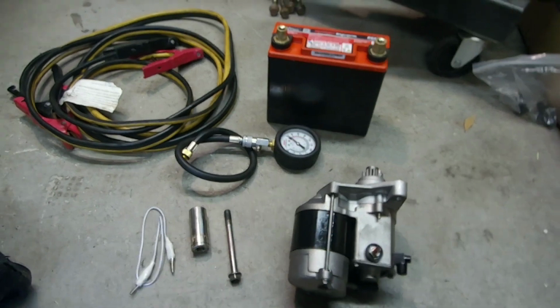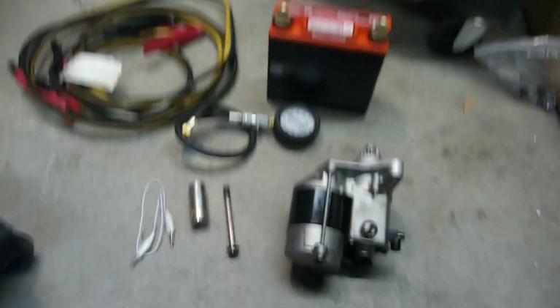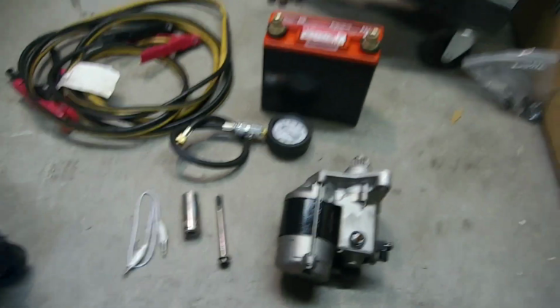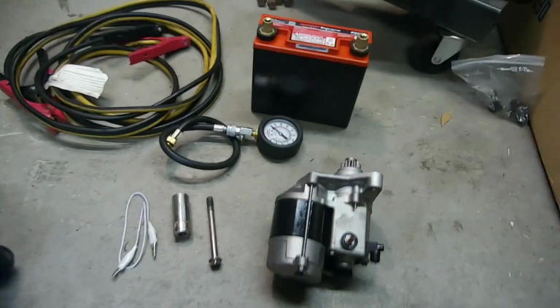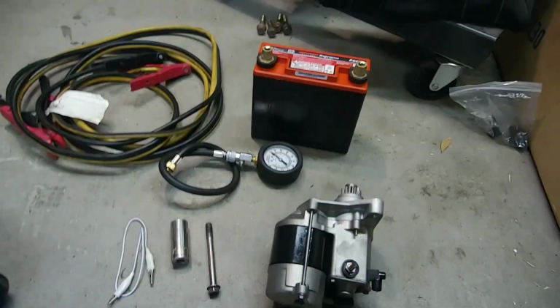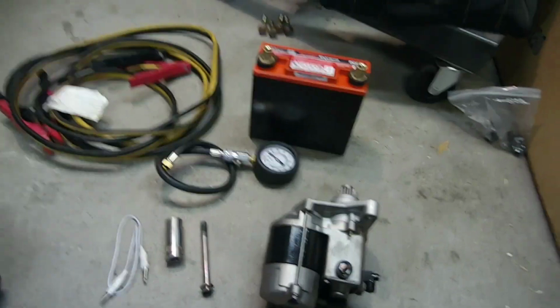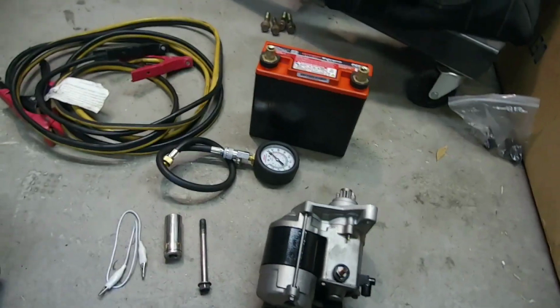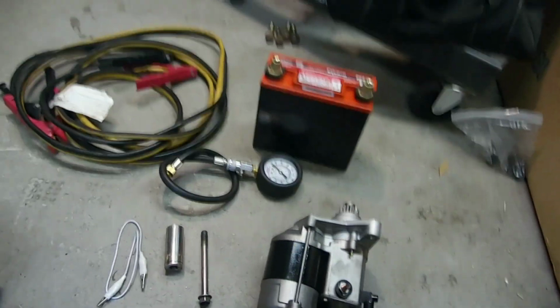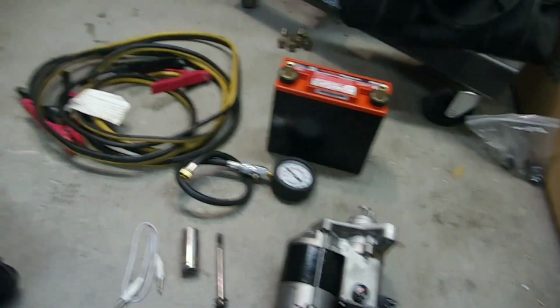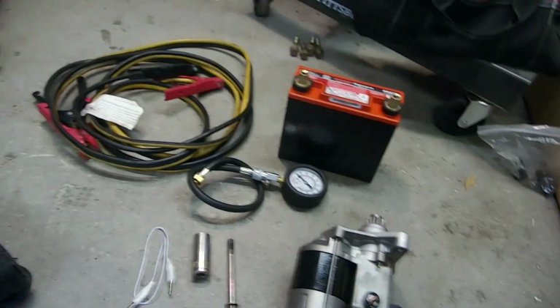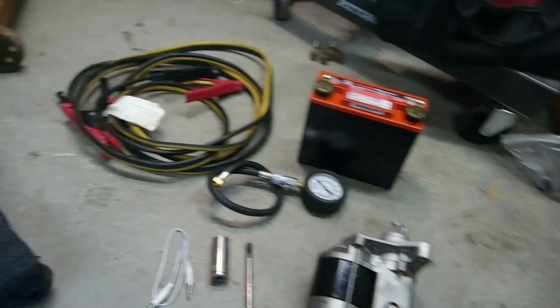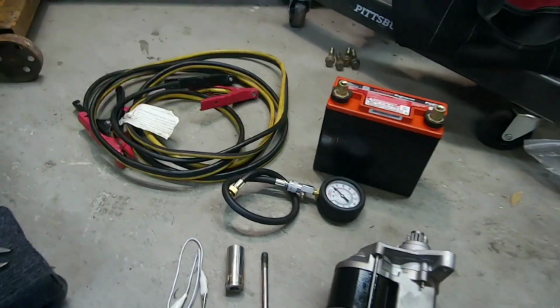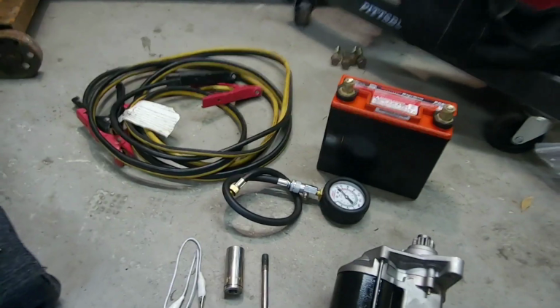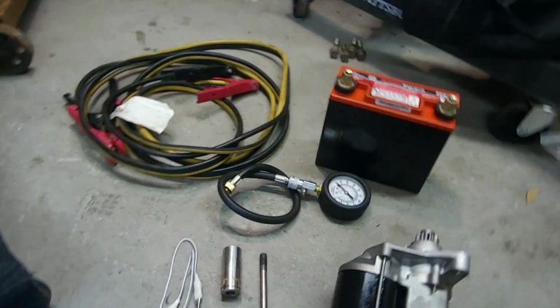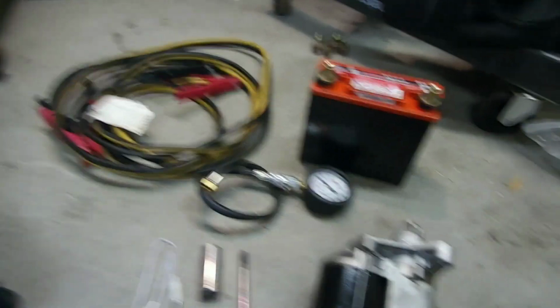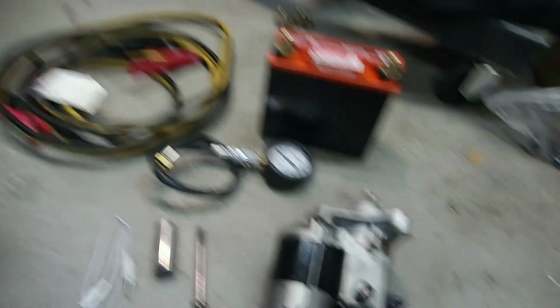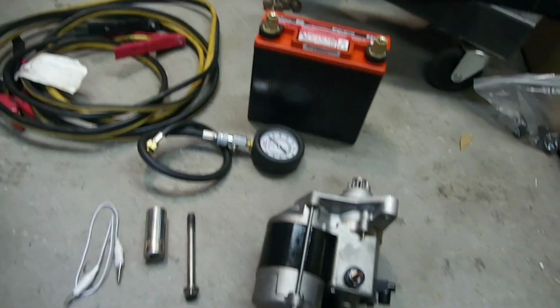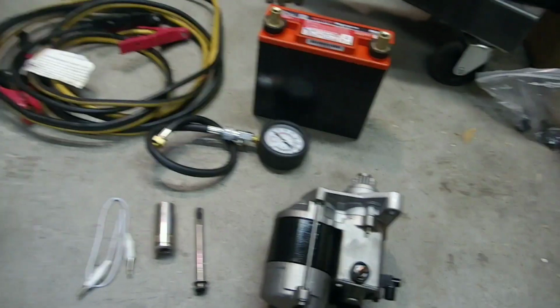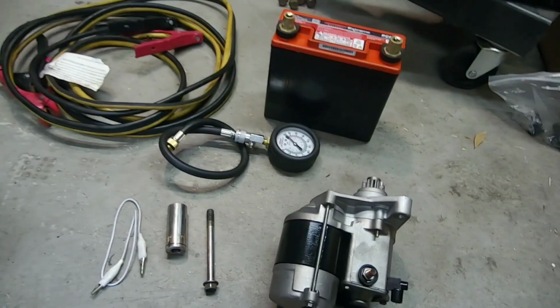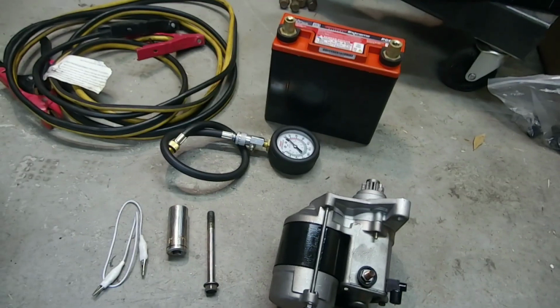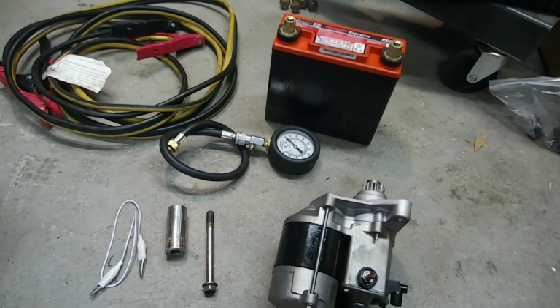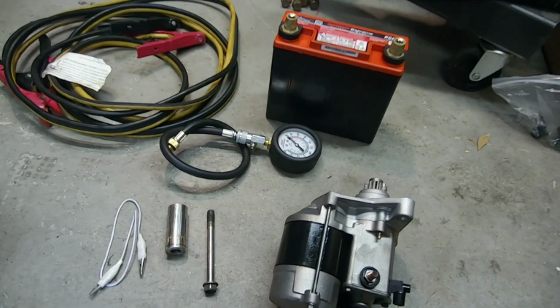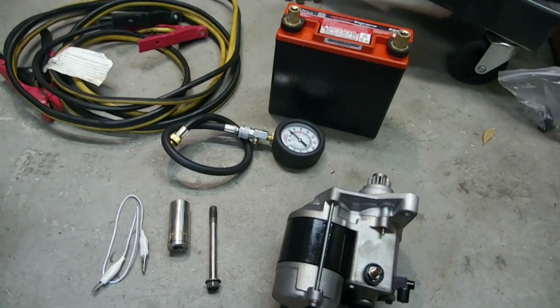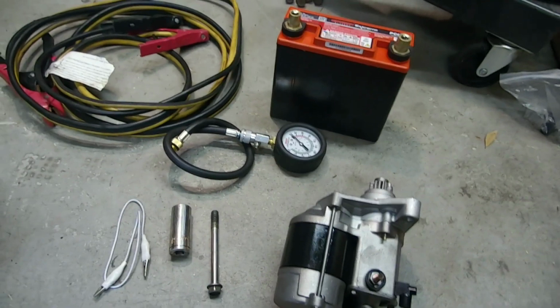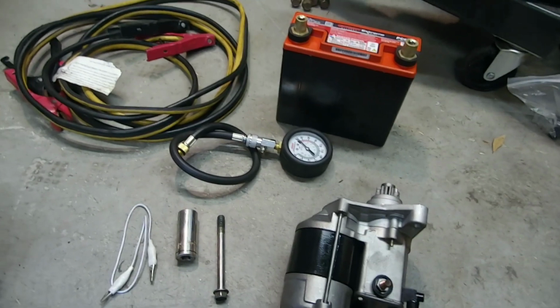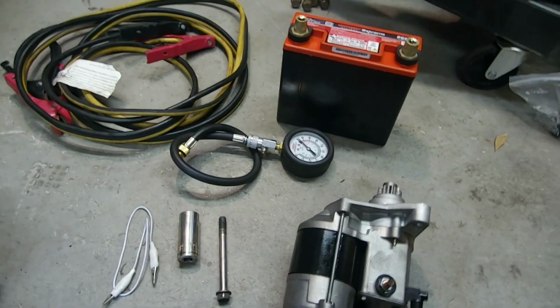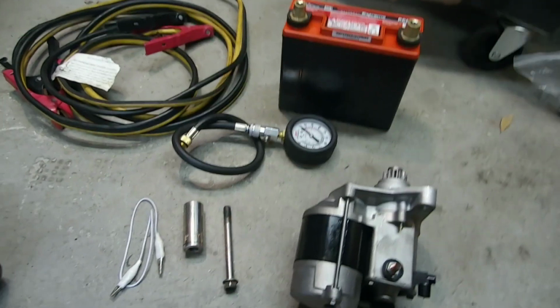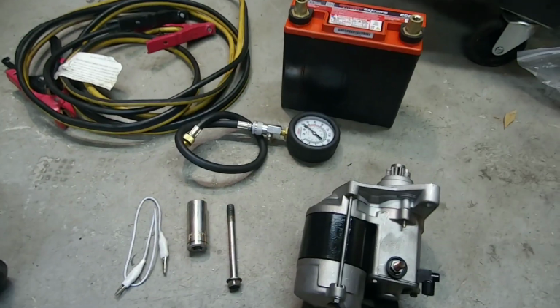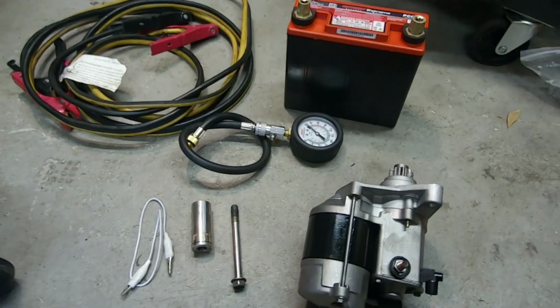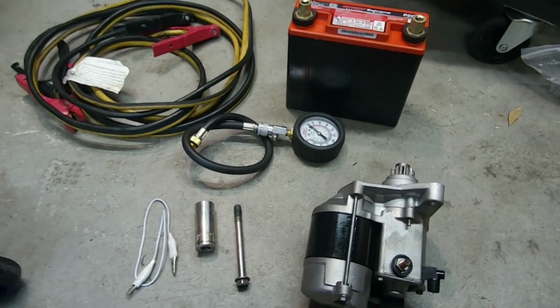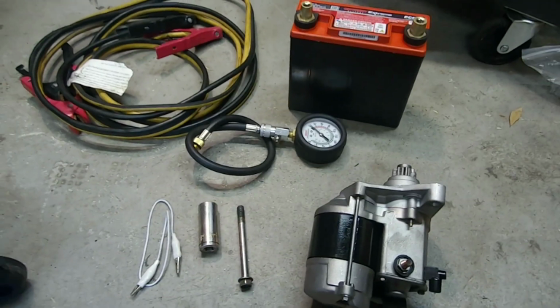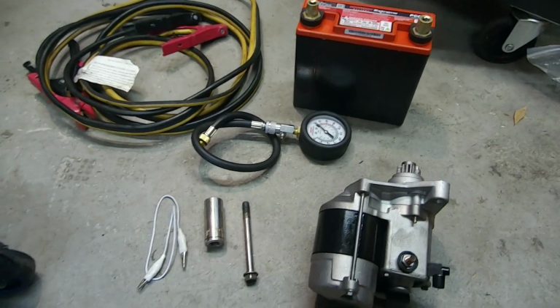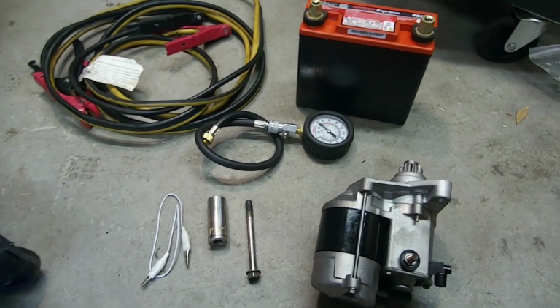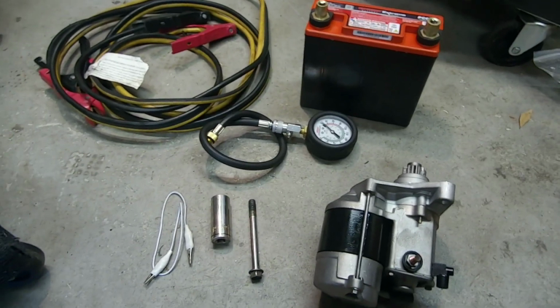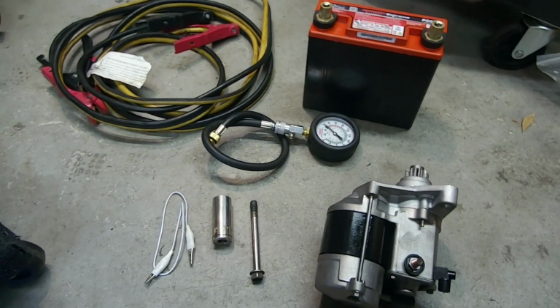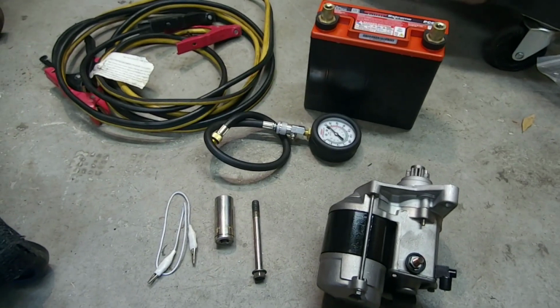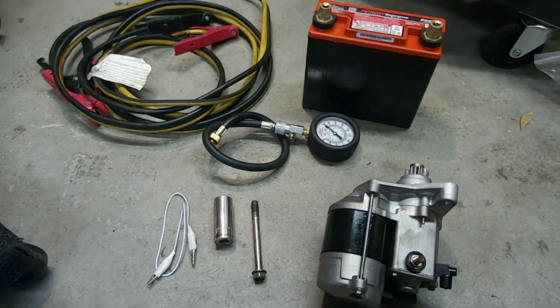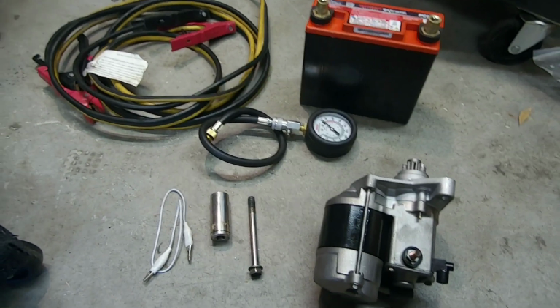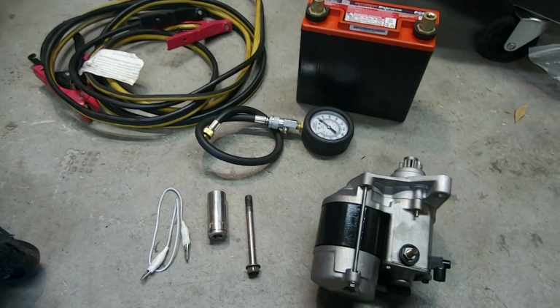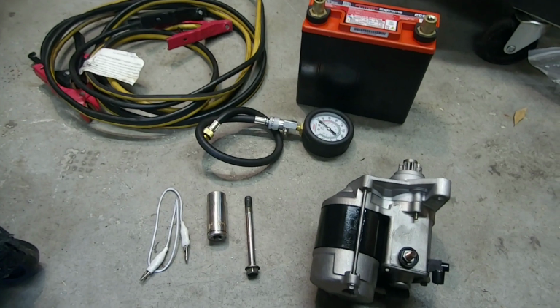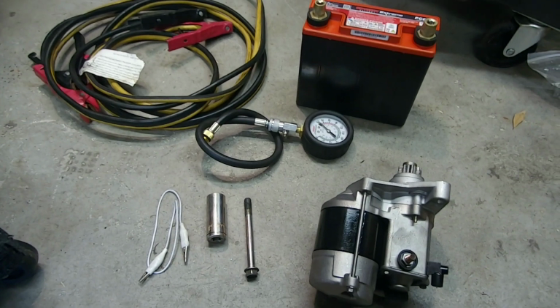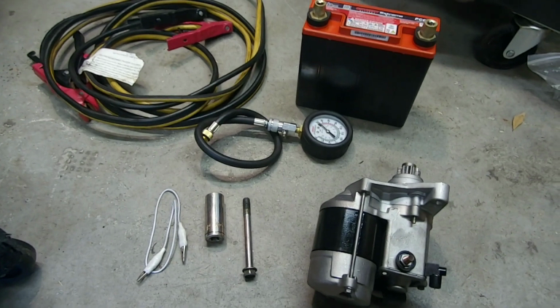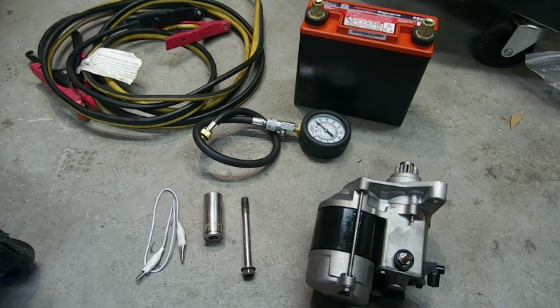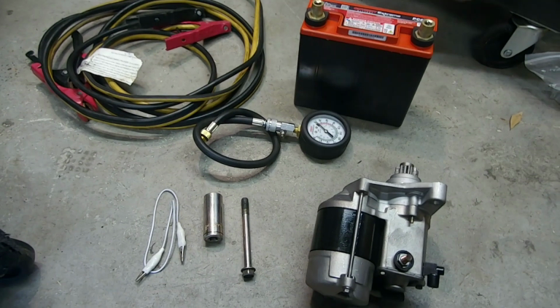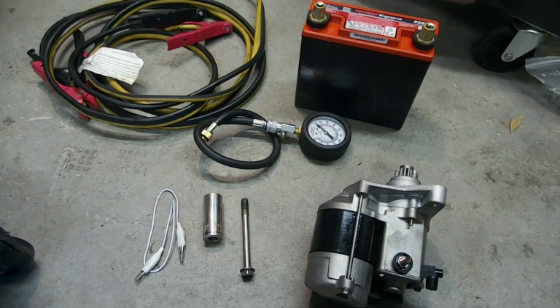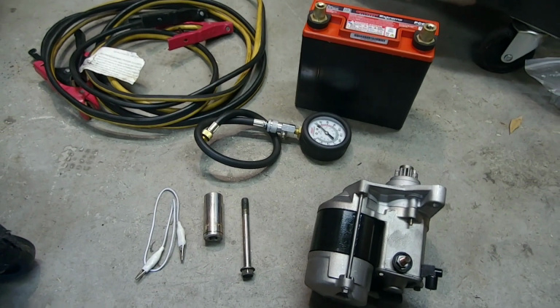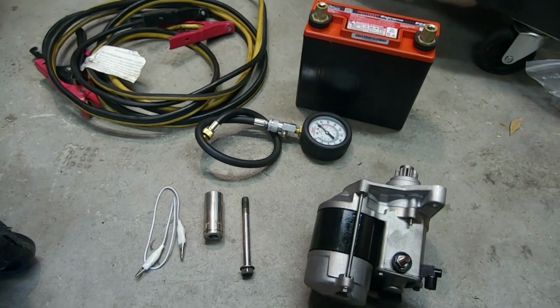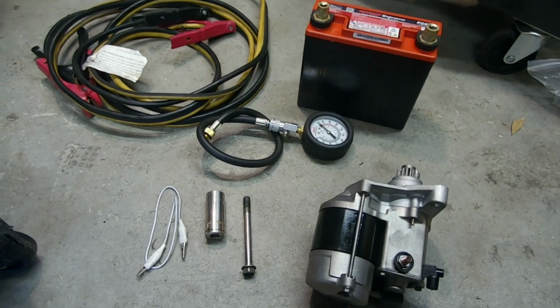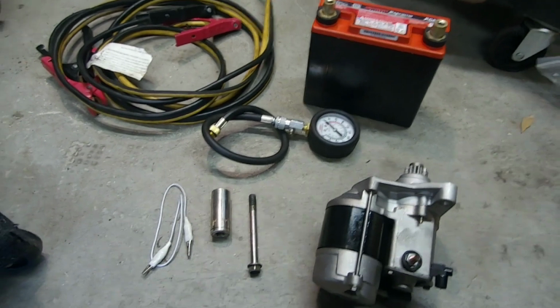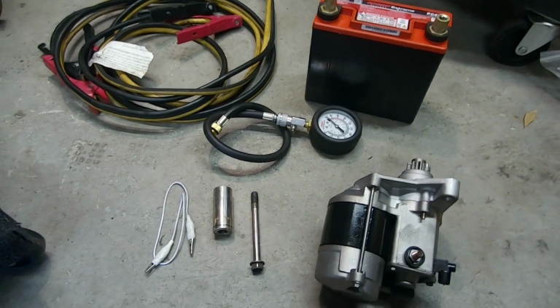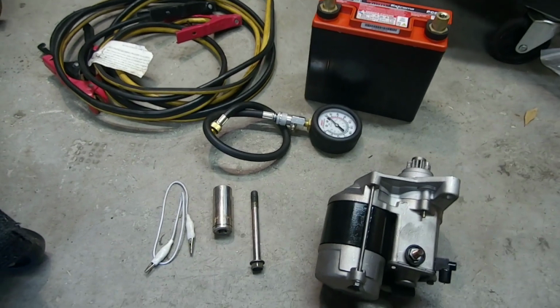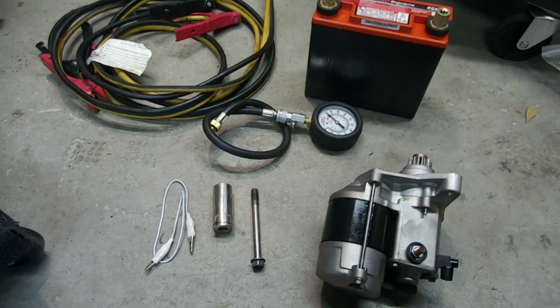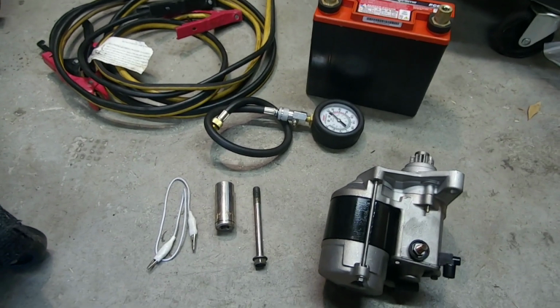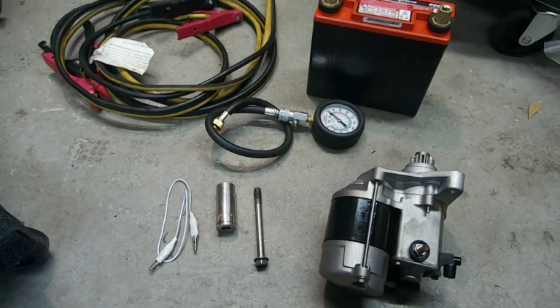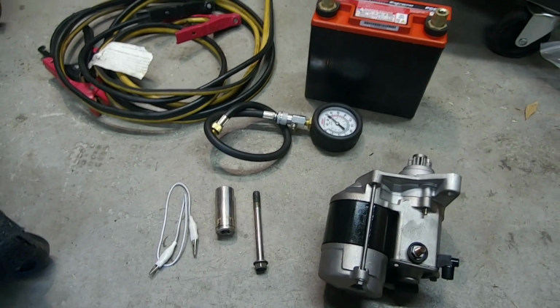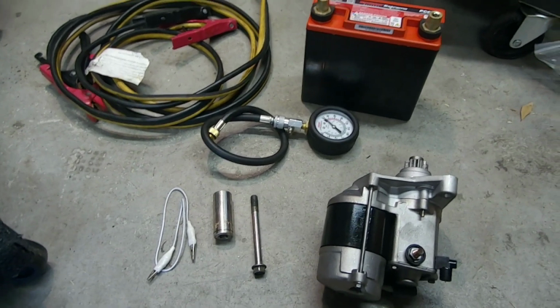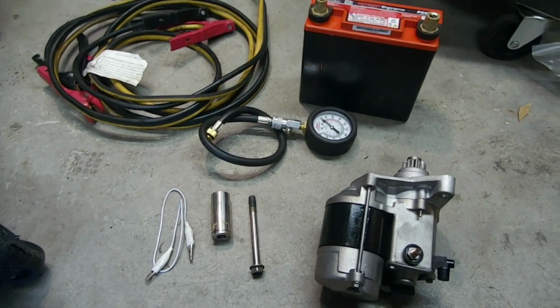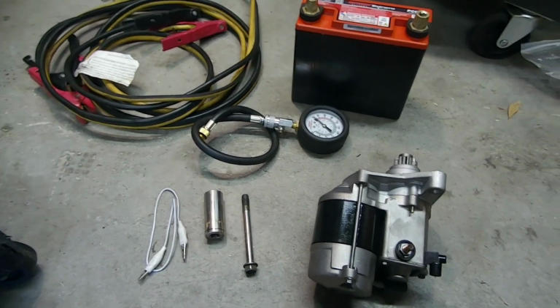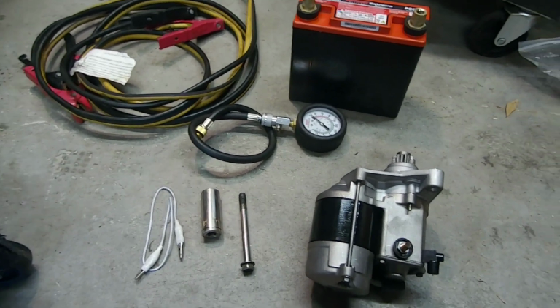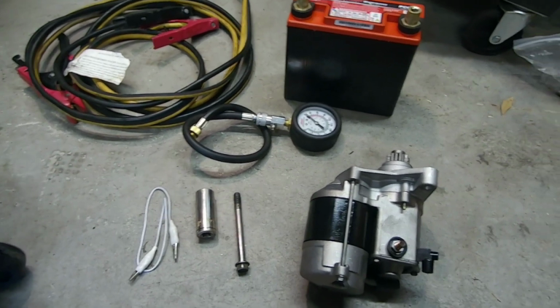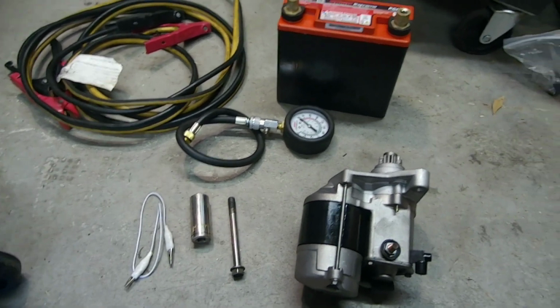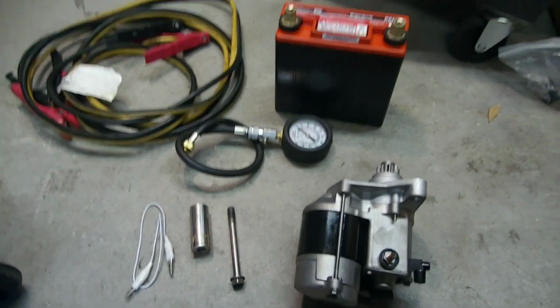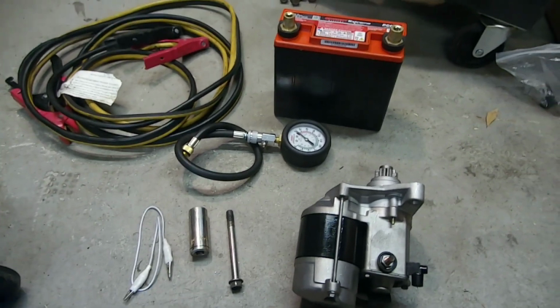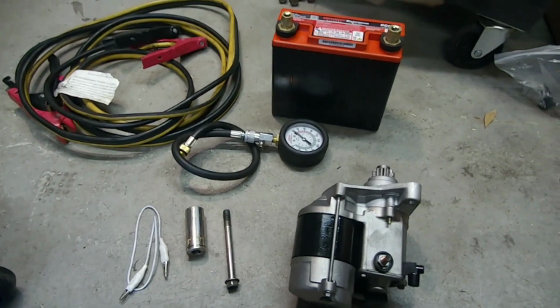Hello, today I'd like to make a video on how to compression test a Honda B-Series engine. I'm just going to go over some things that you'll need.